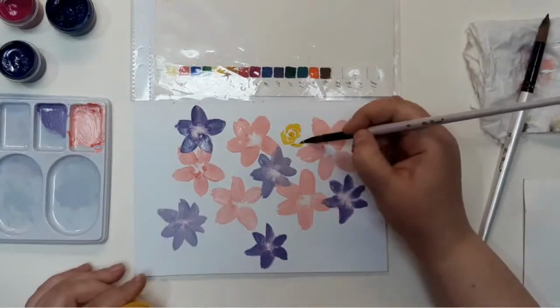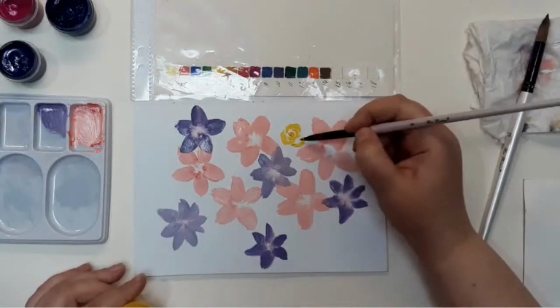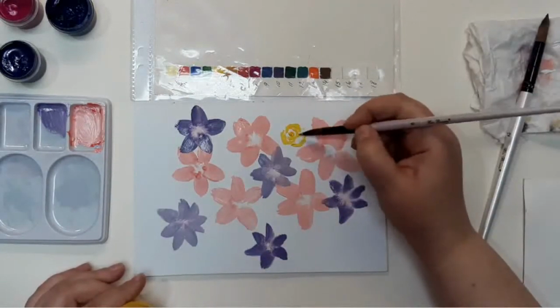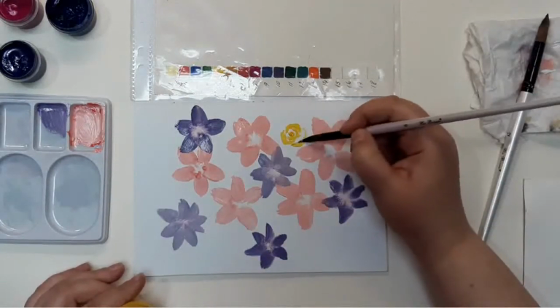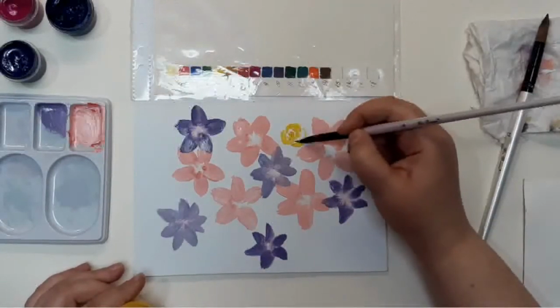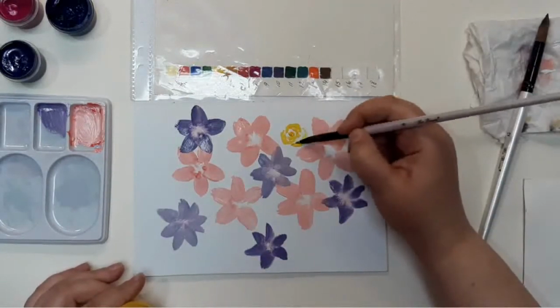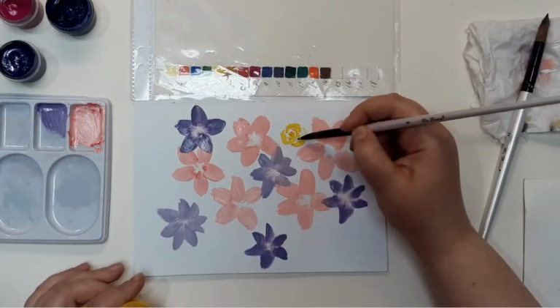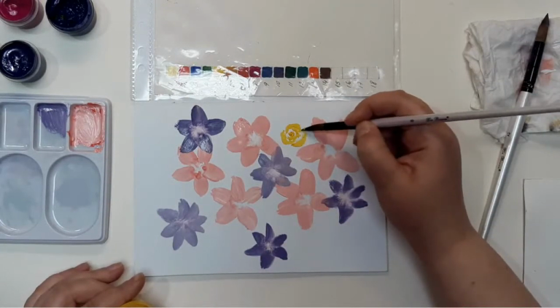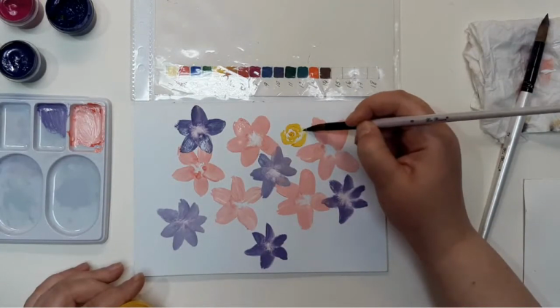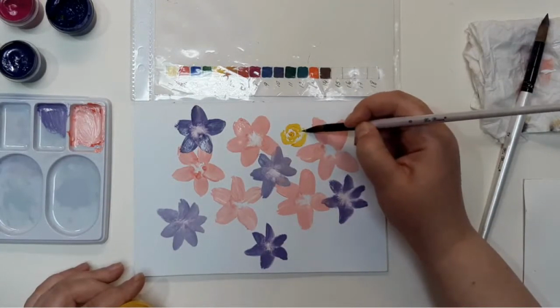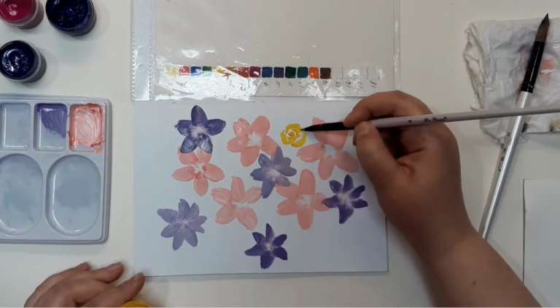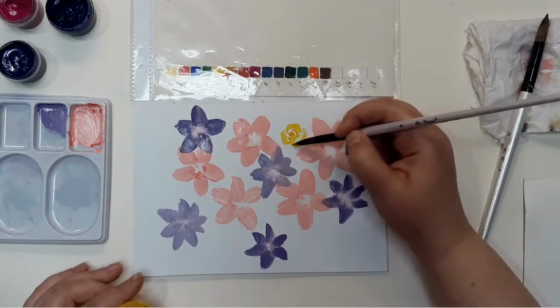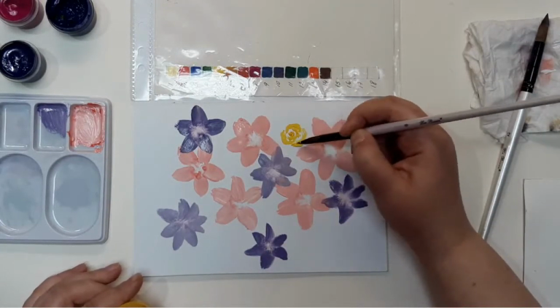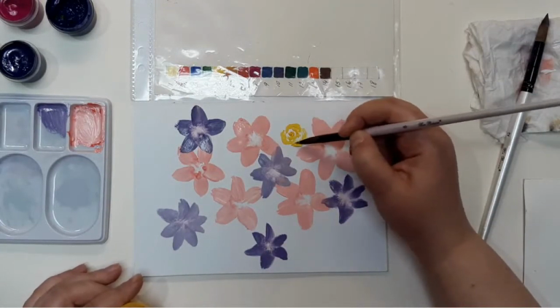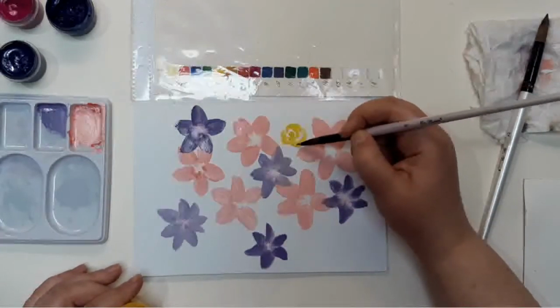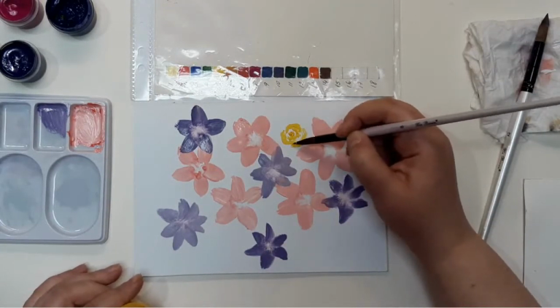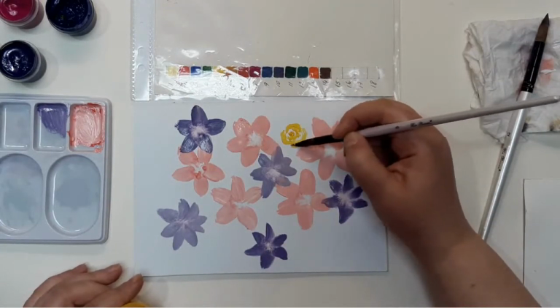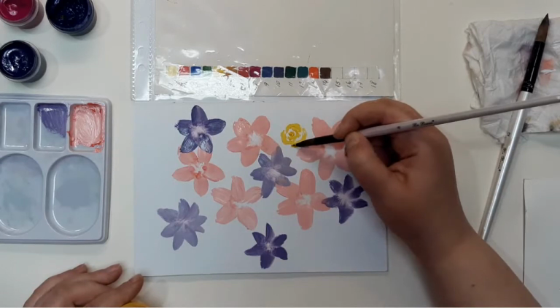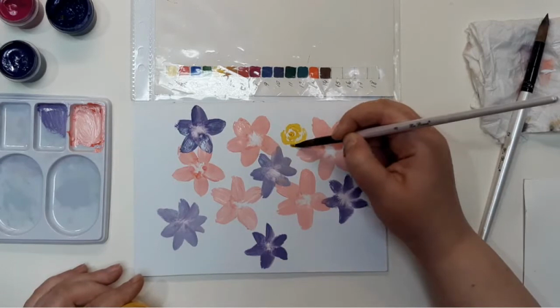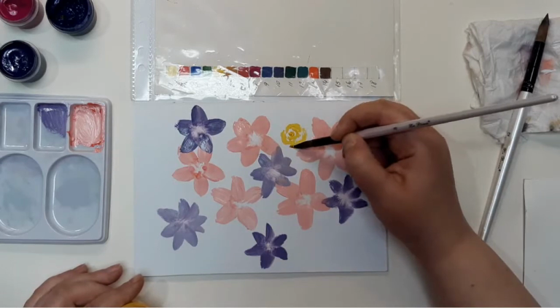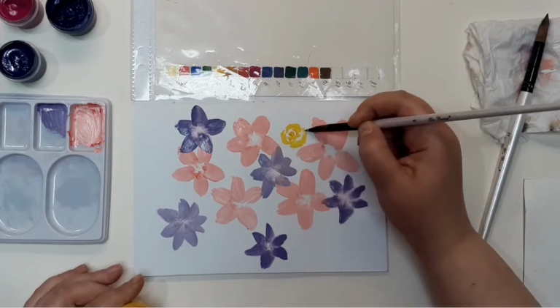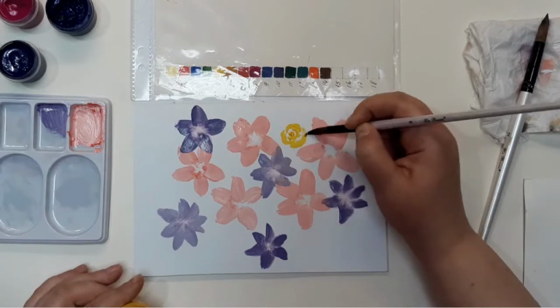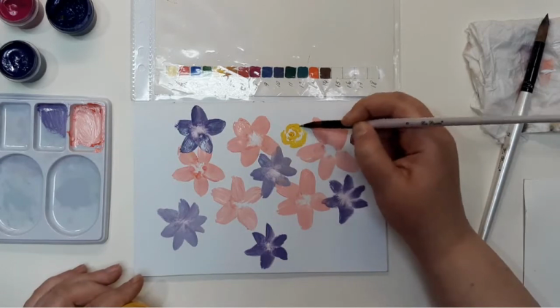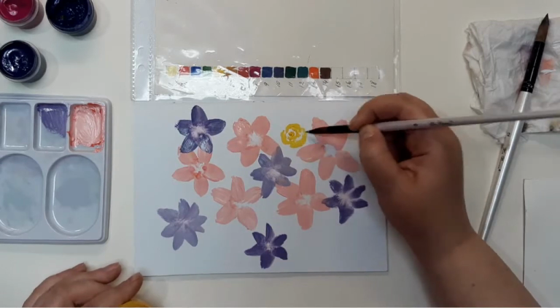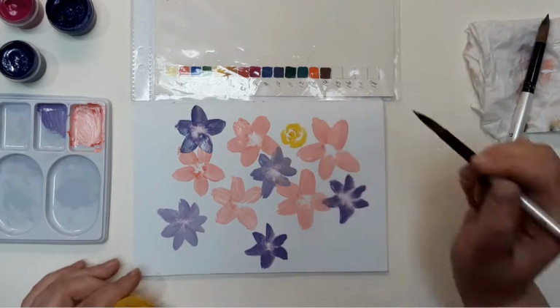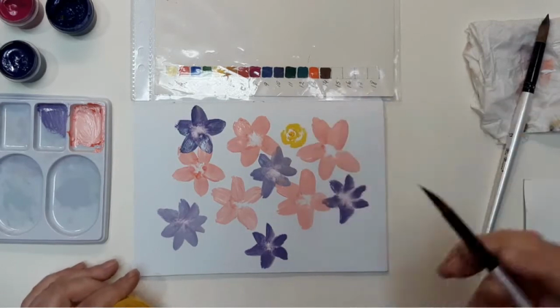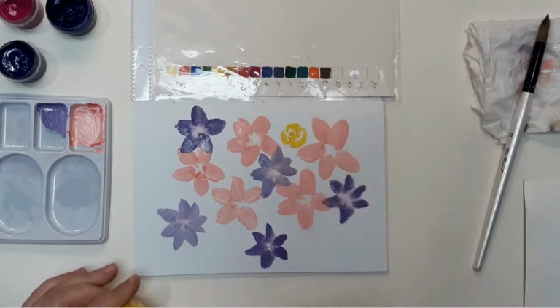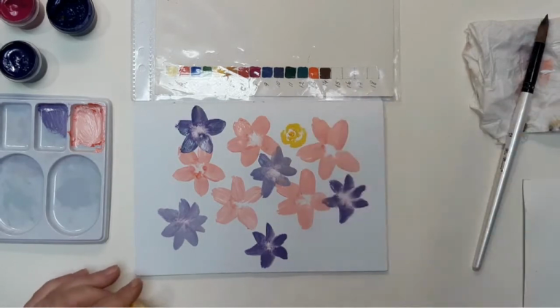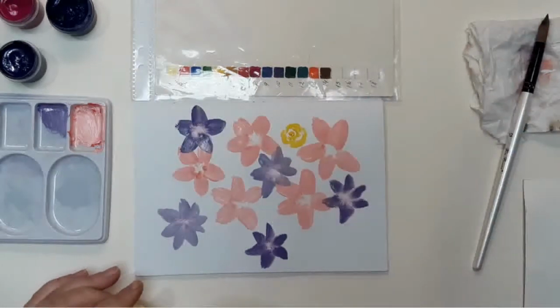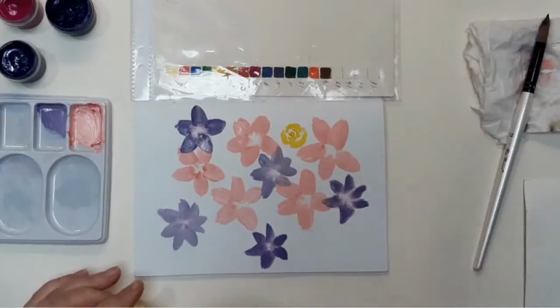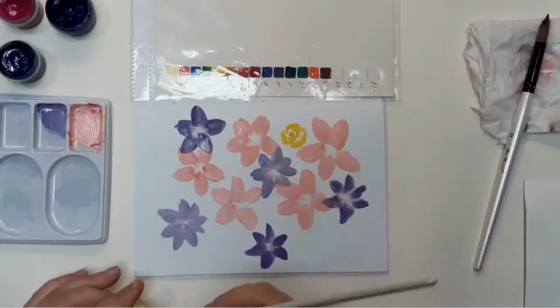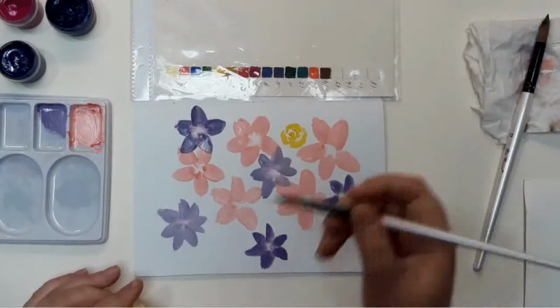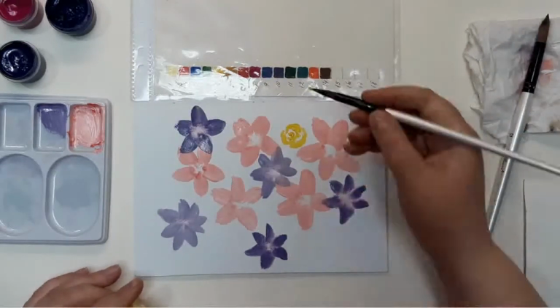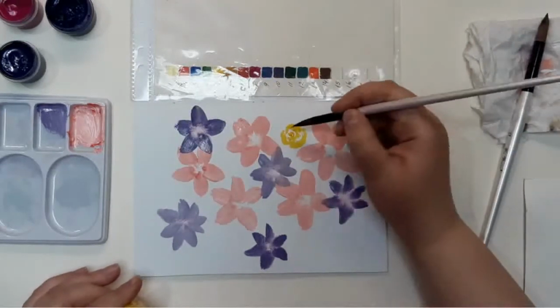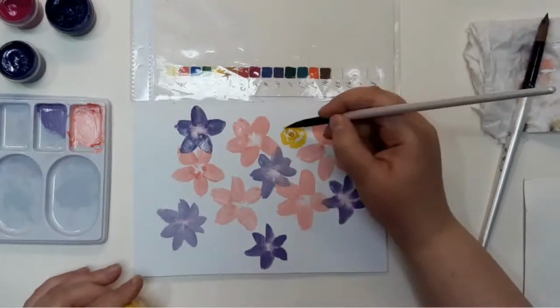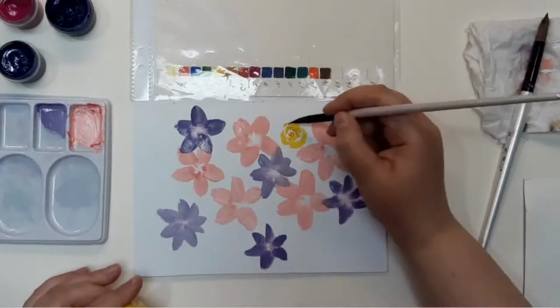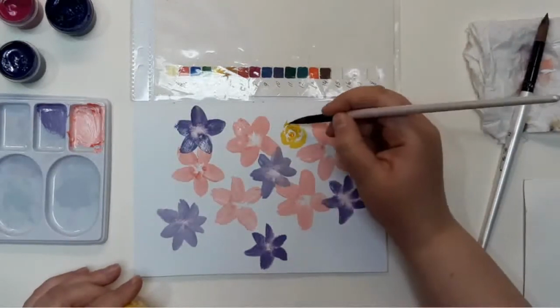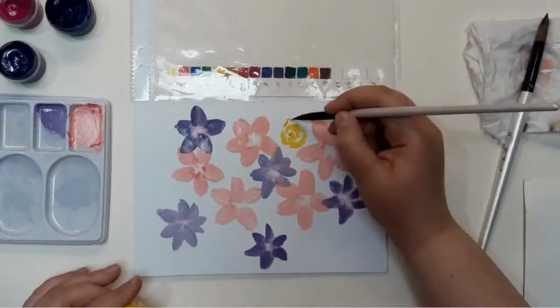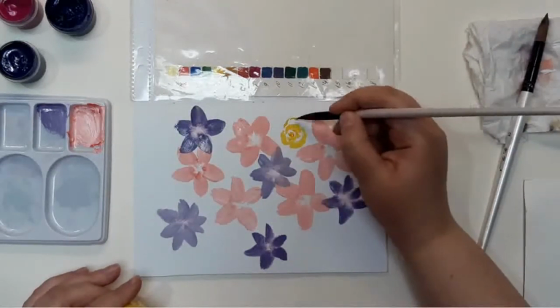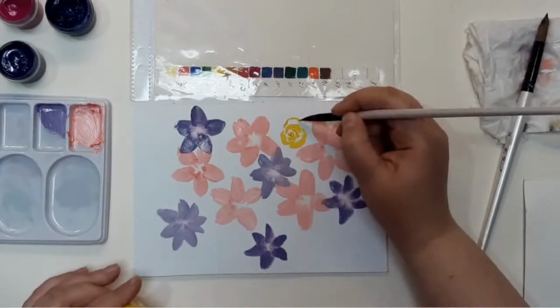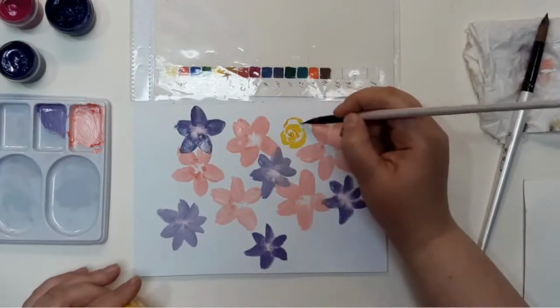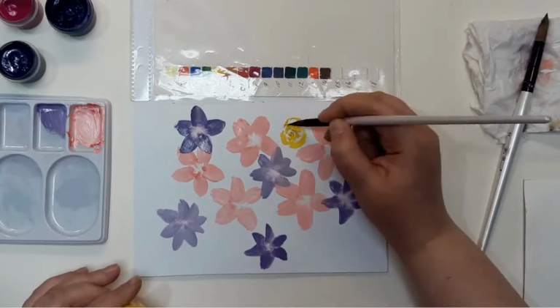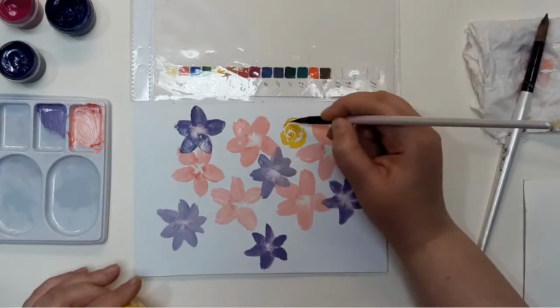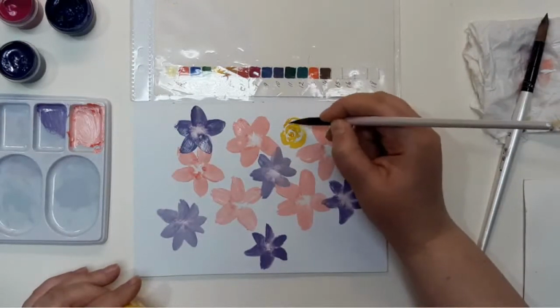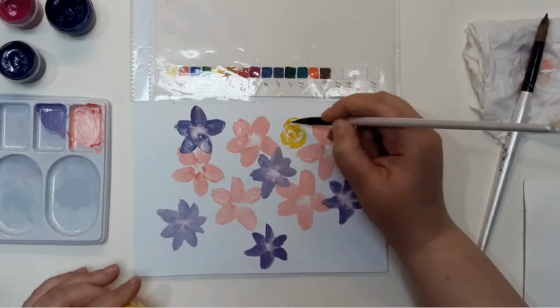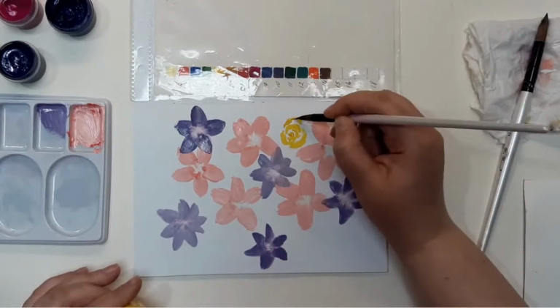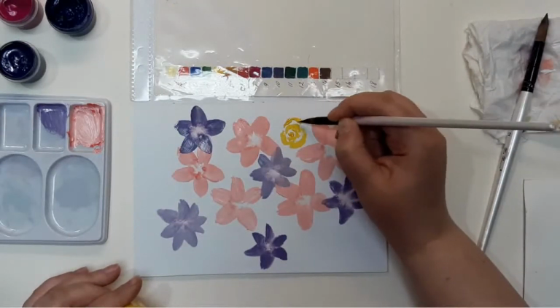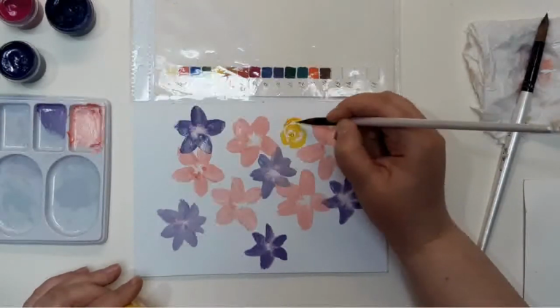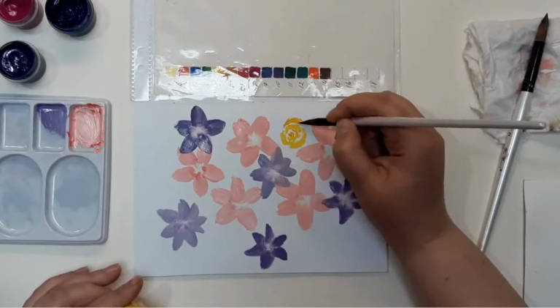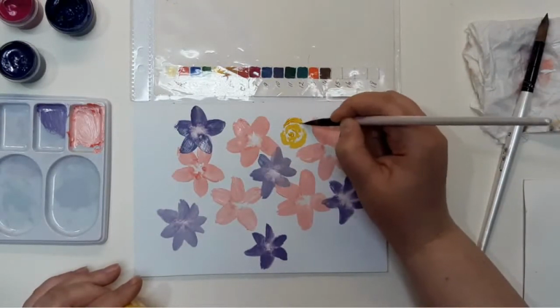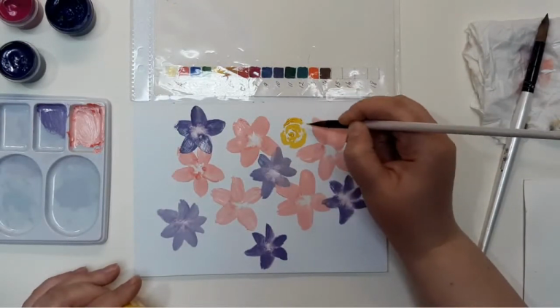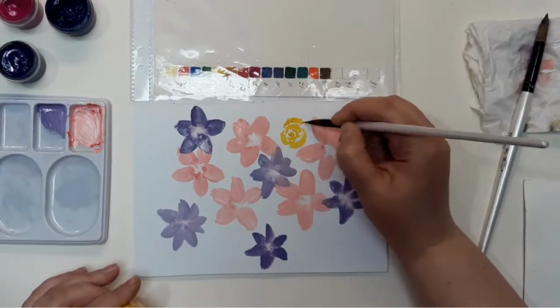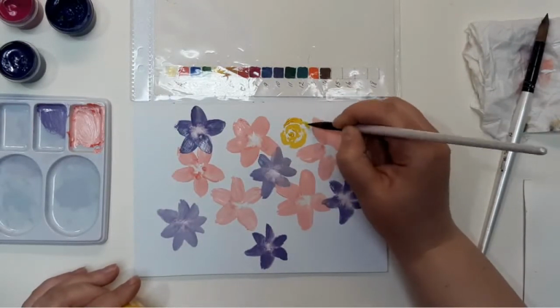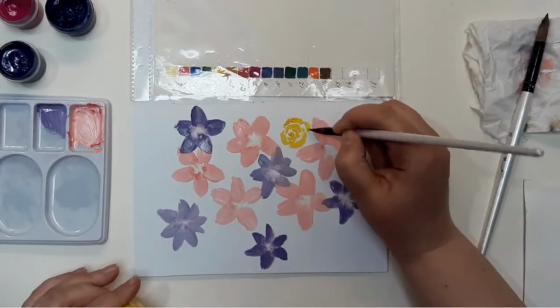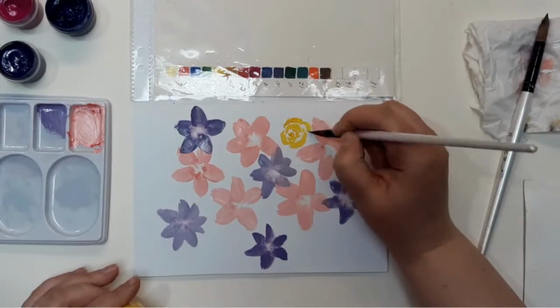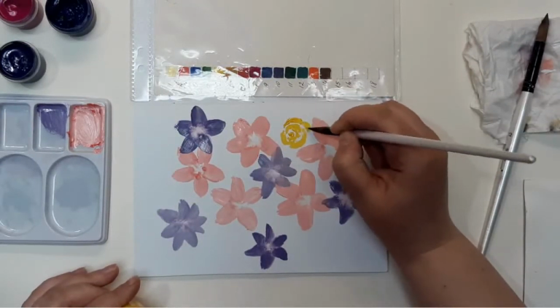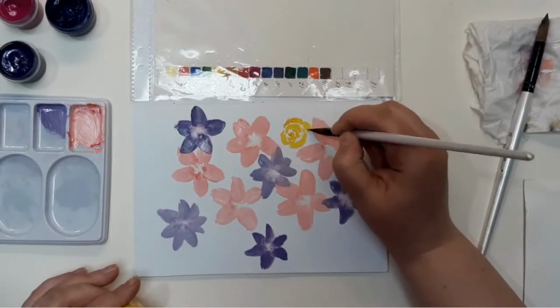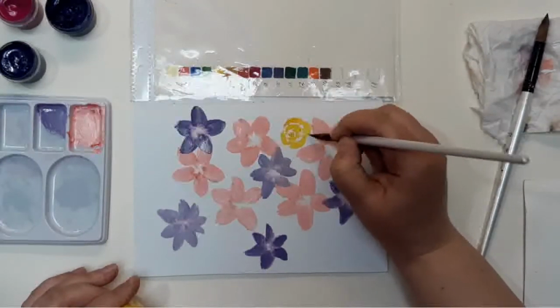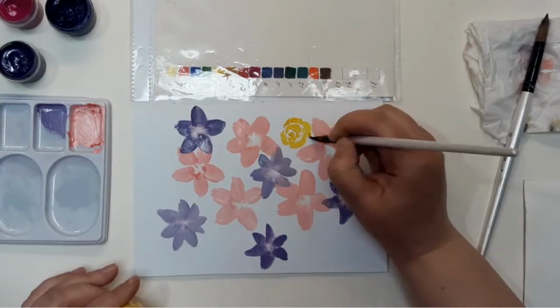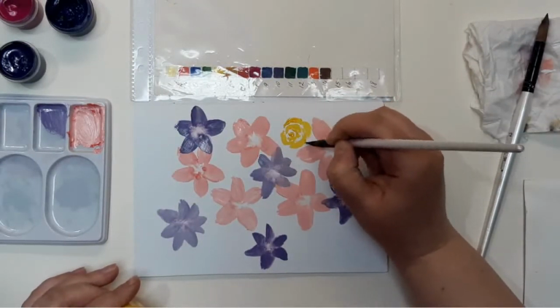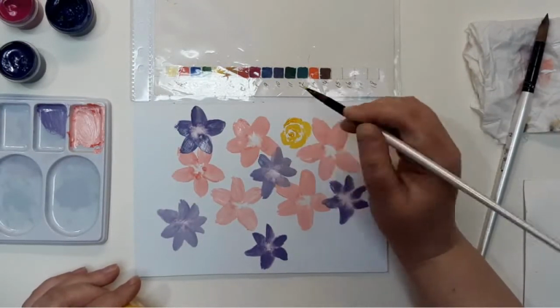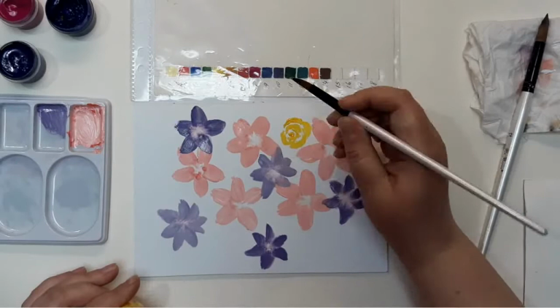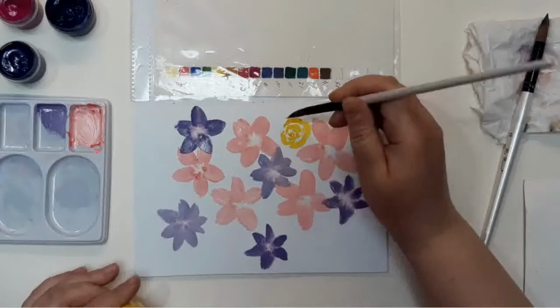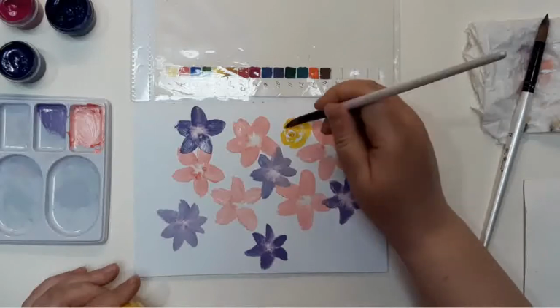You can try to draw some flowers in other shapes. For example, here I doodle a few yellow roses in some spare space on this piece of paper.